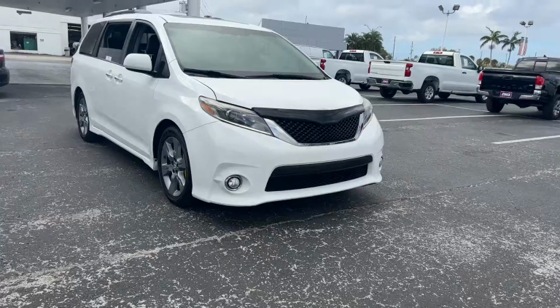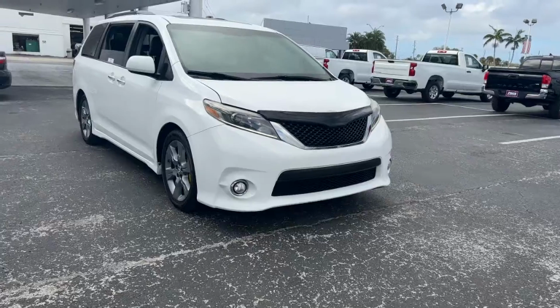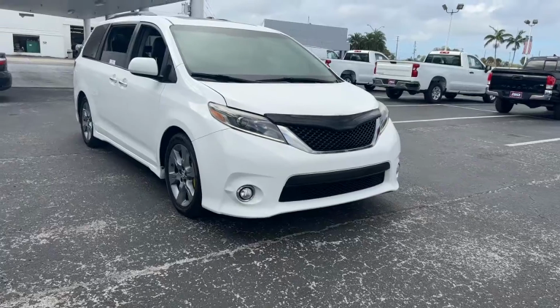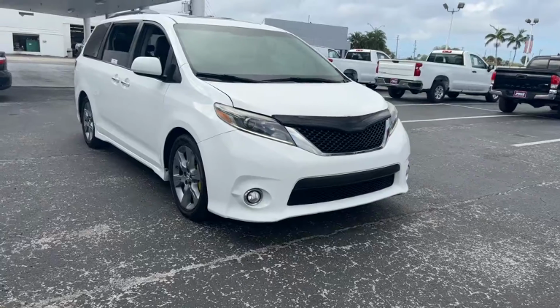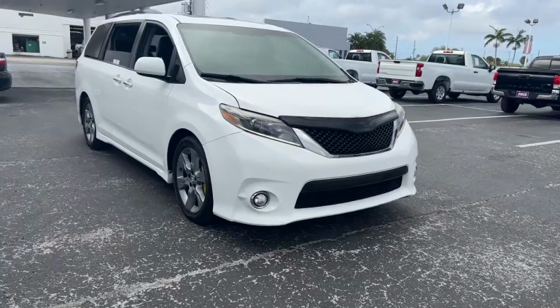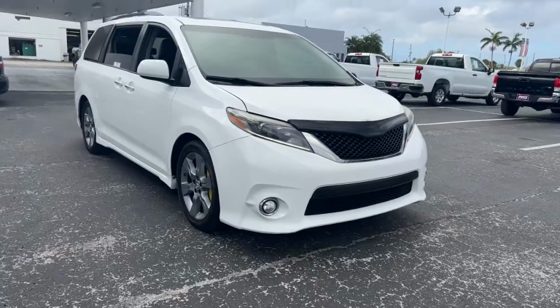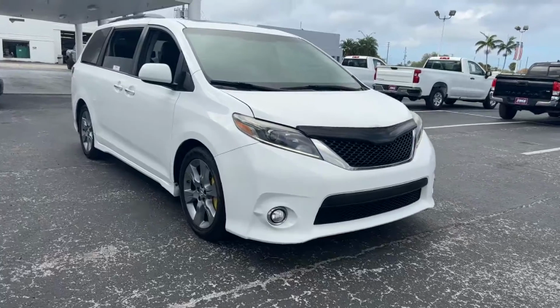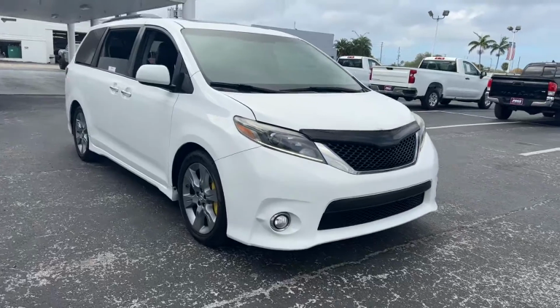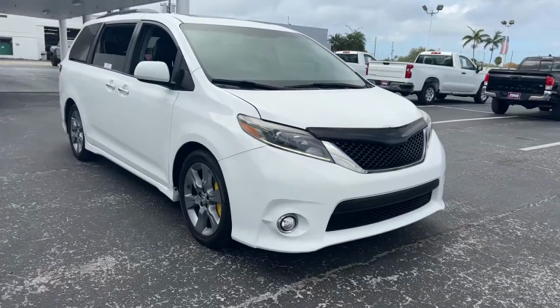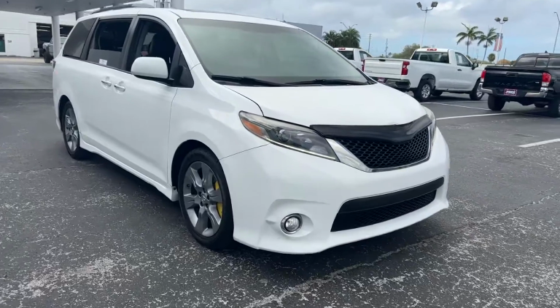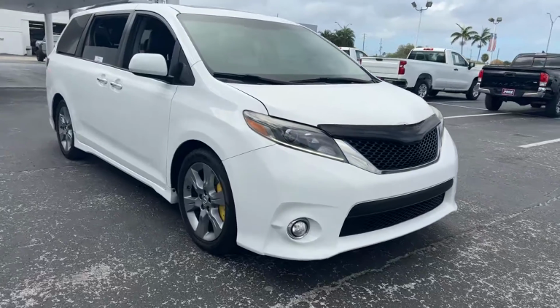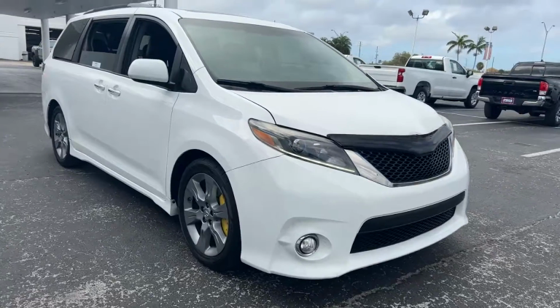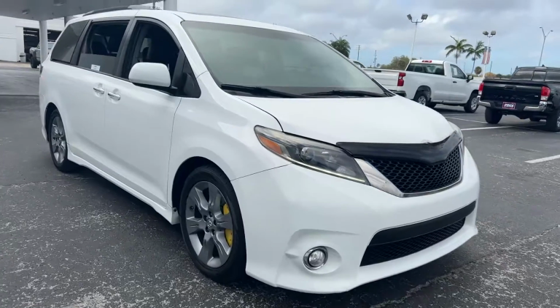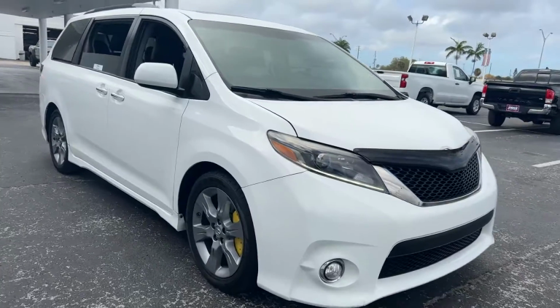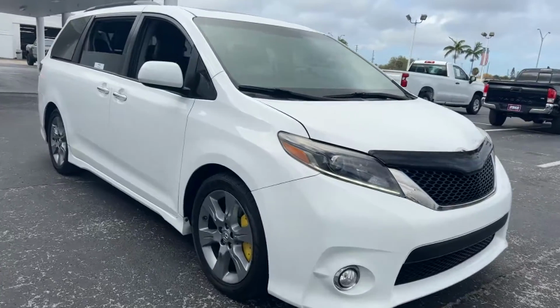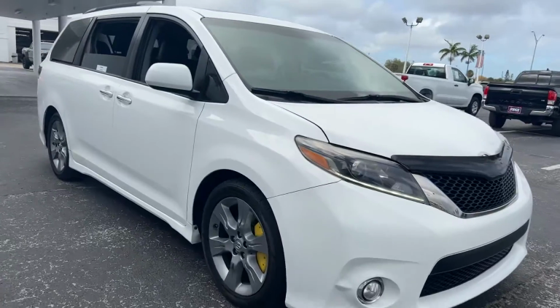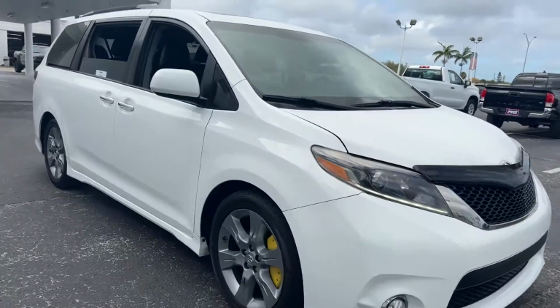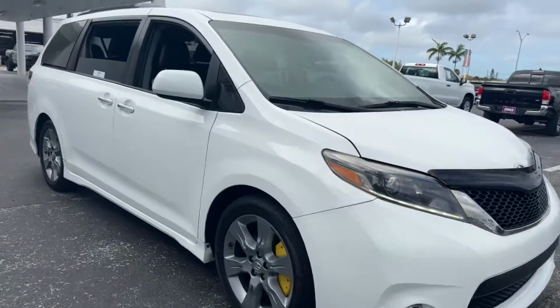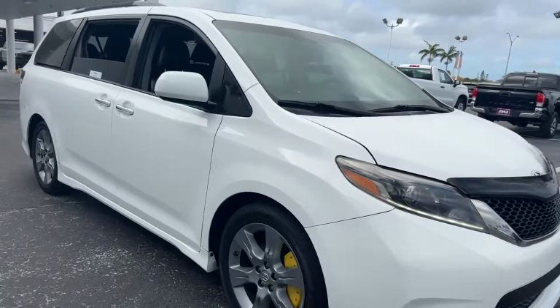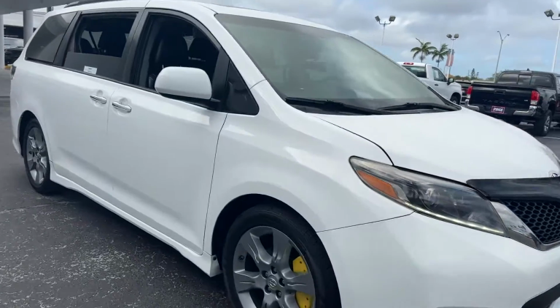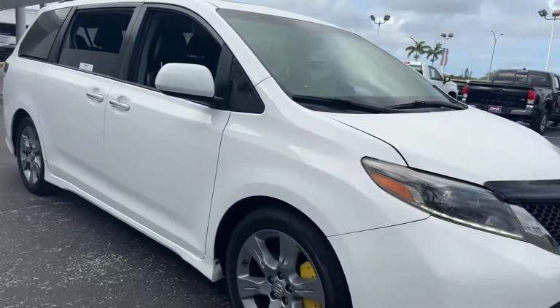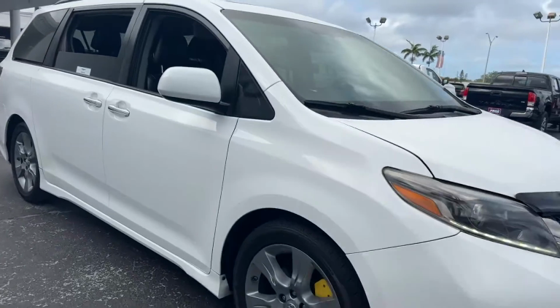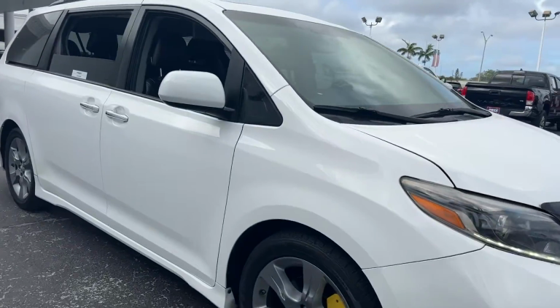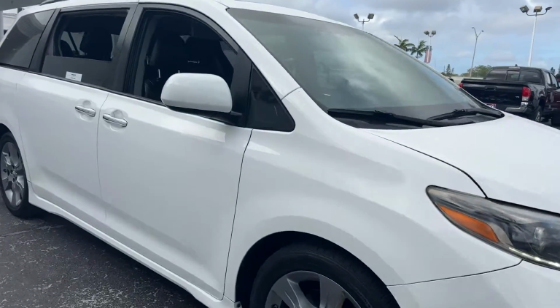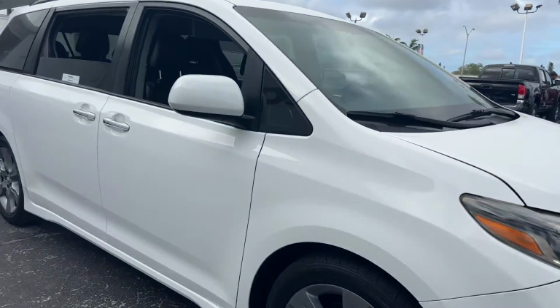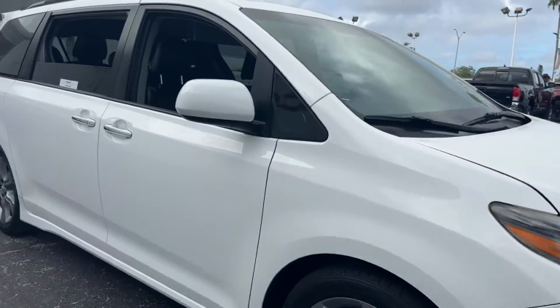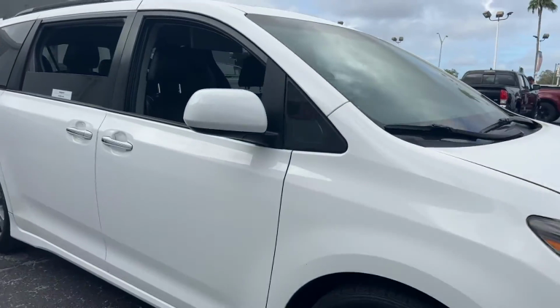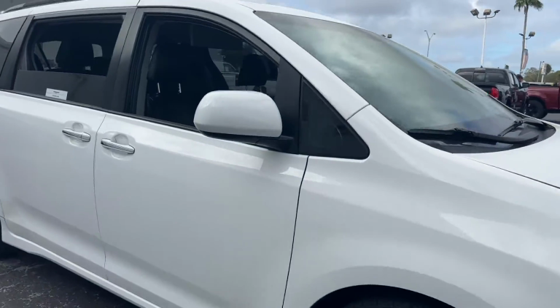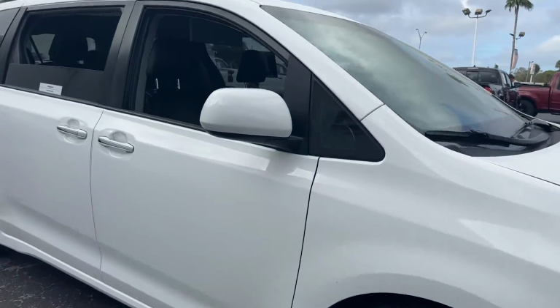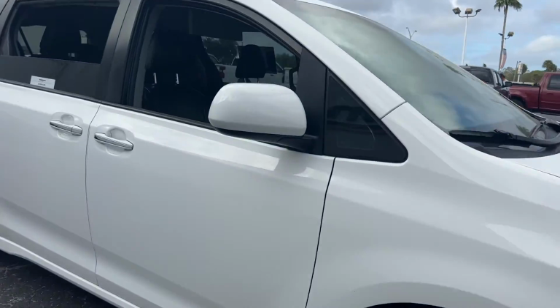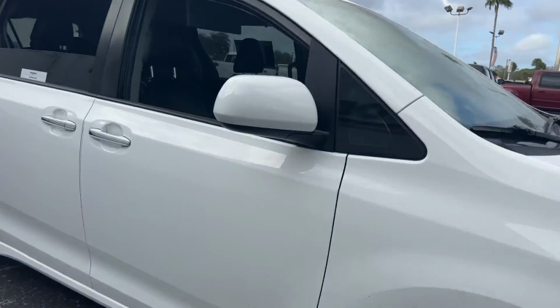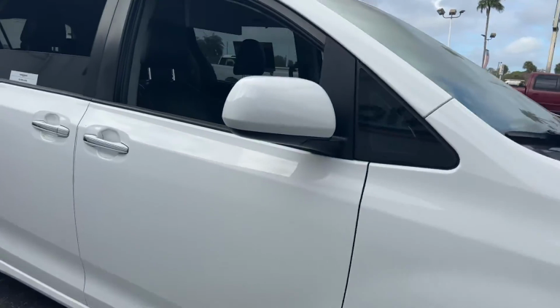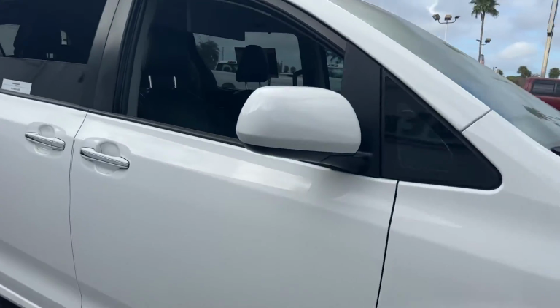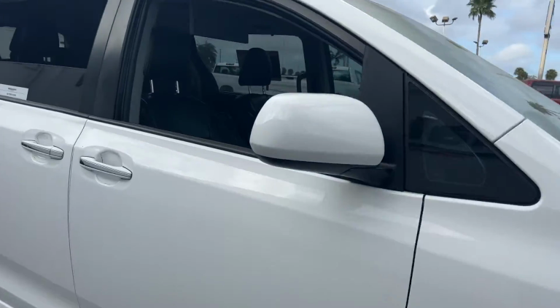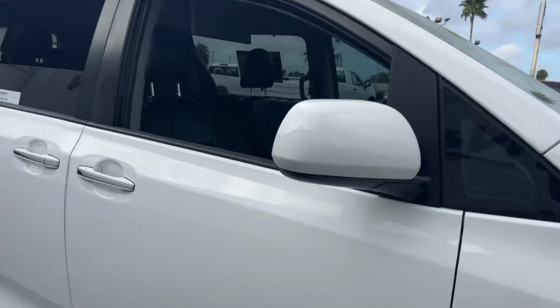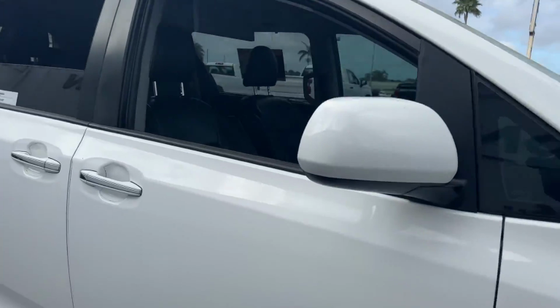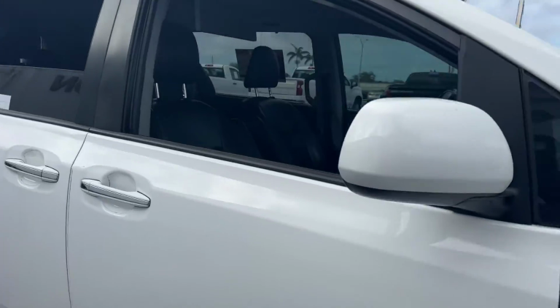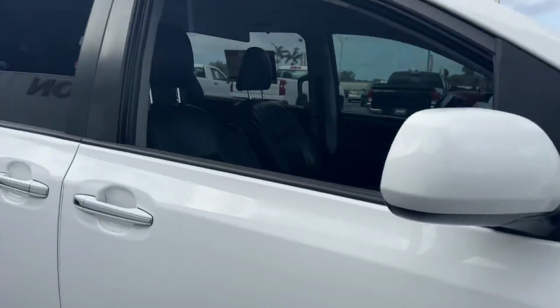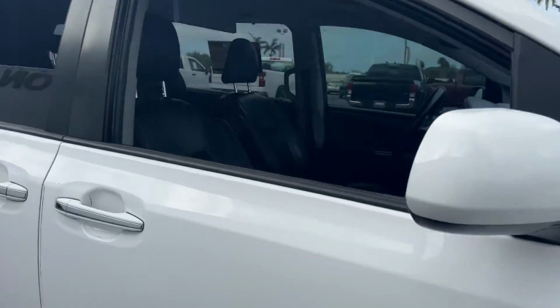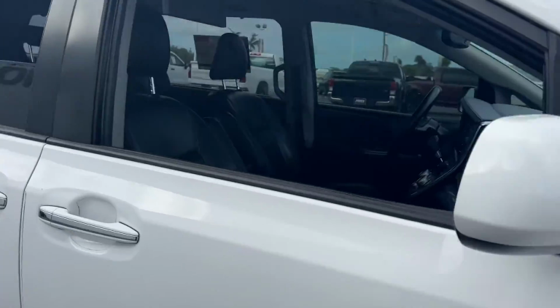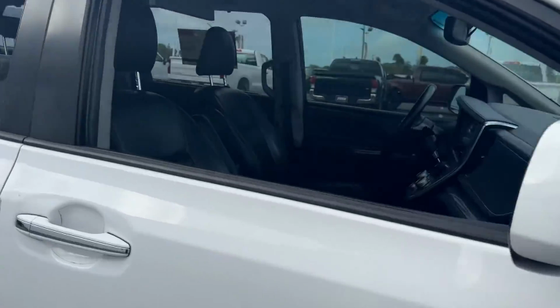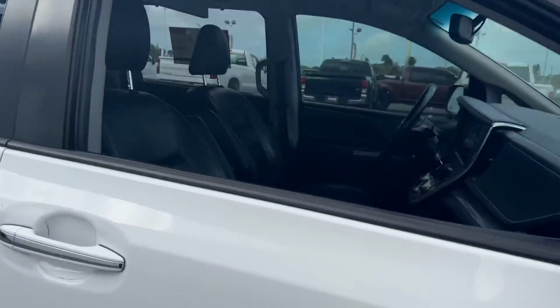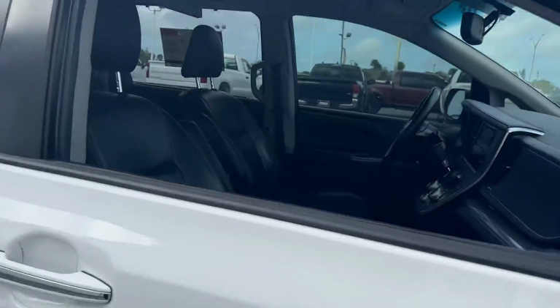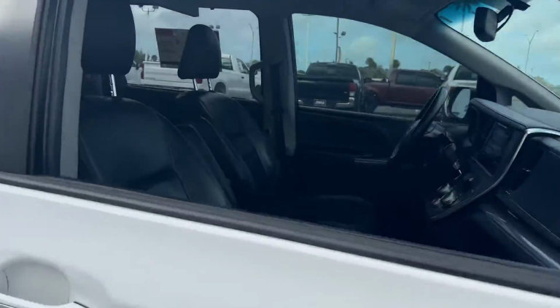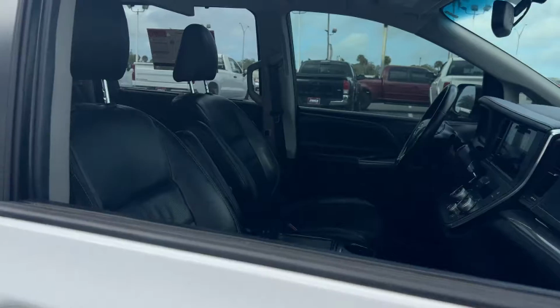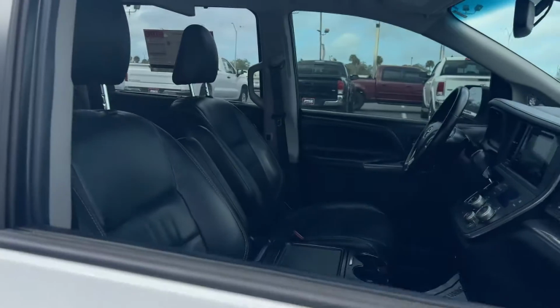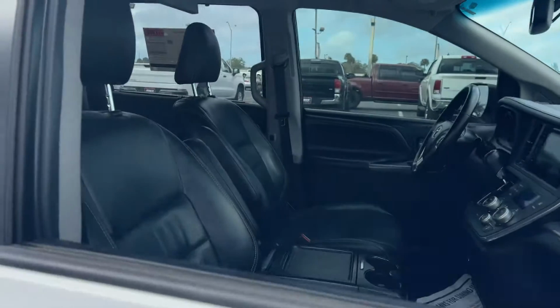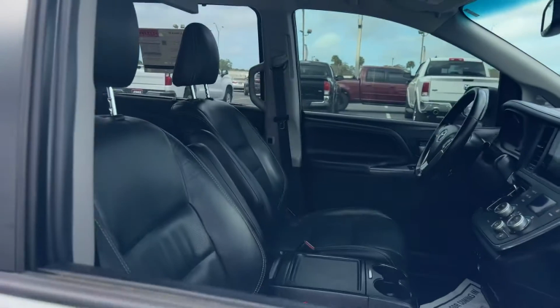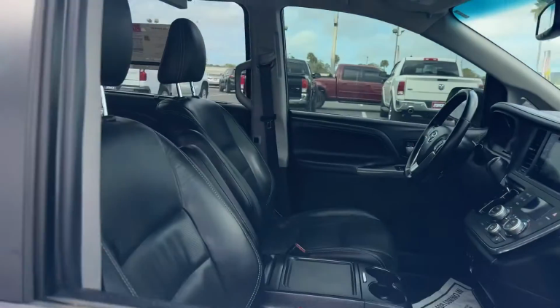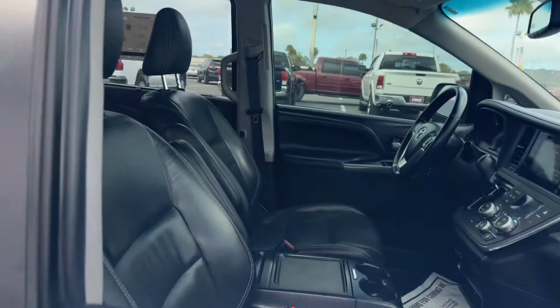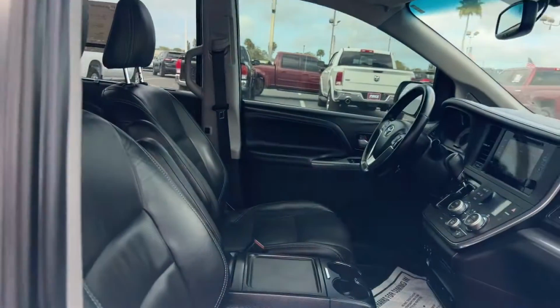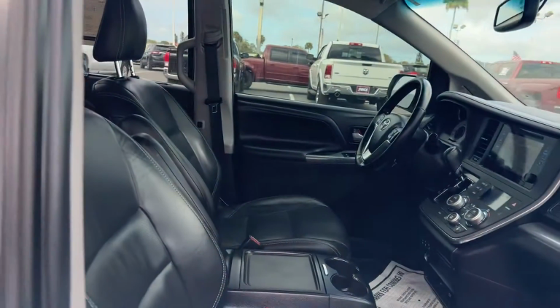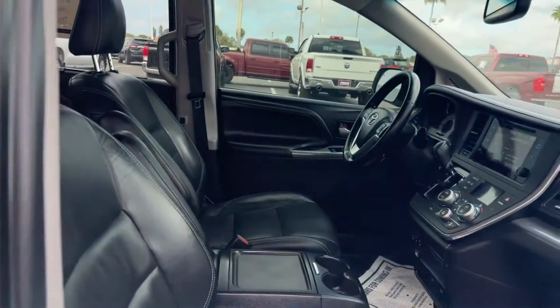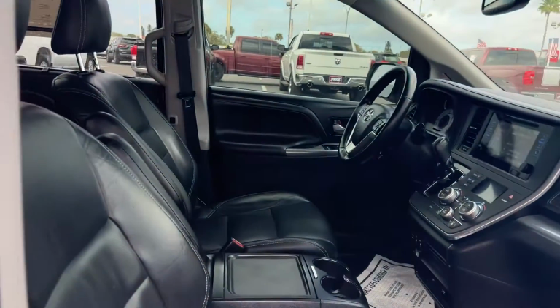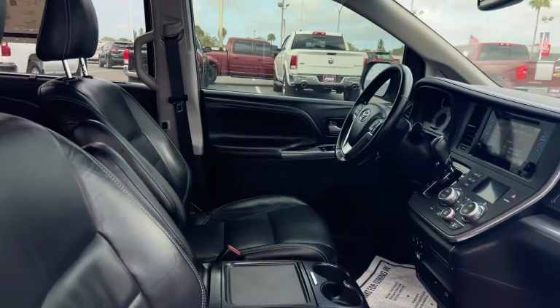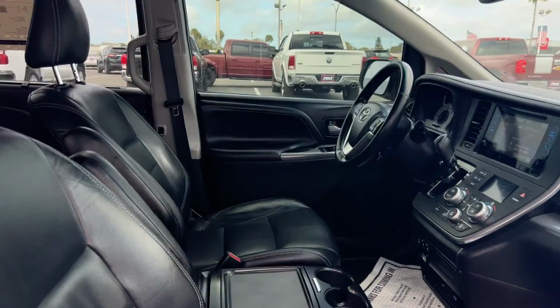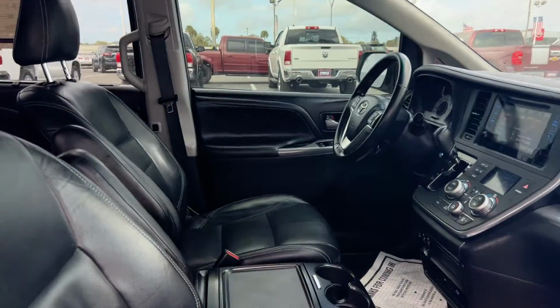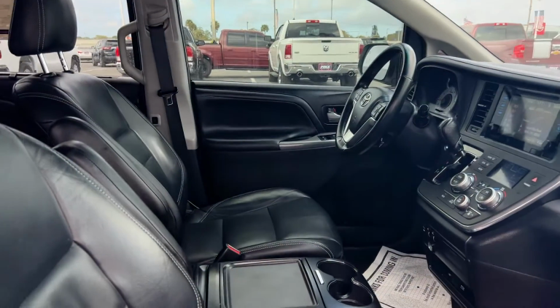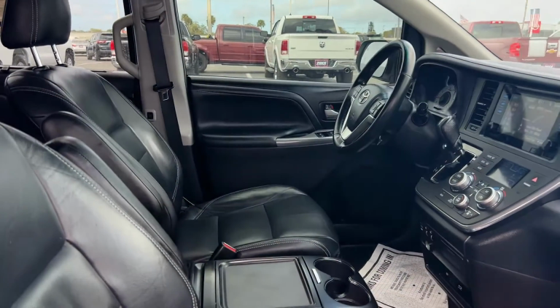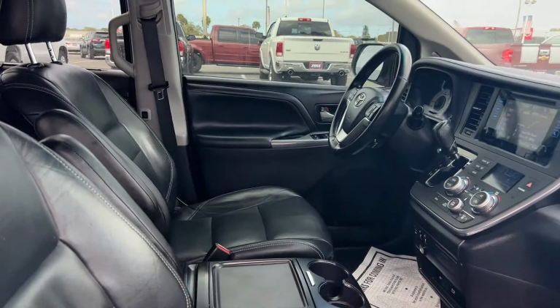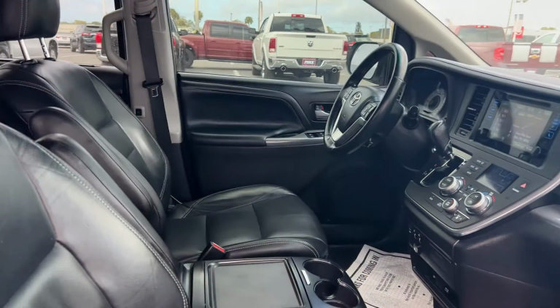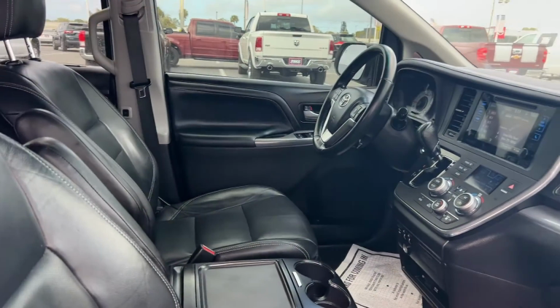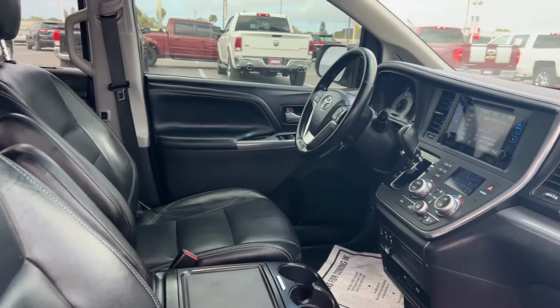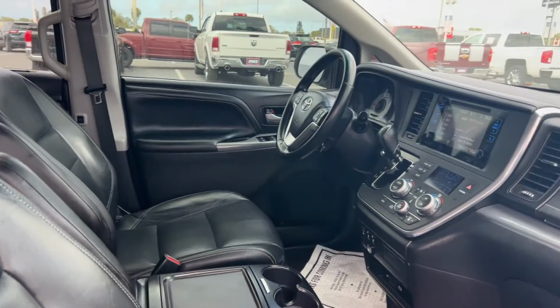This is a 2015 Toyota Sienna SE Premium, white over black leather interior.